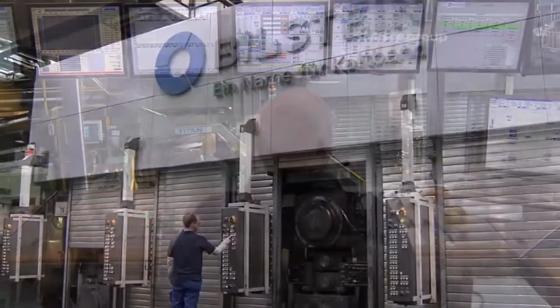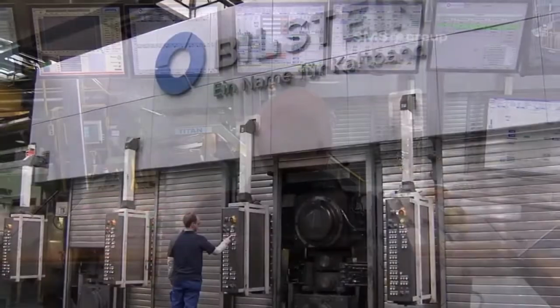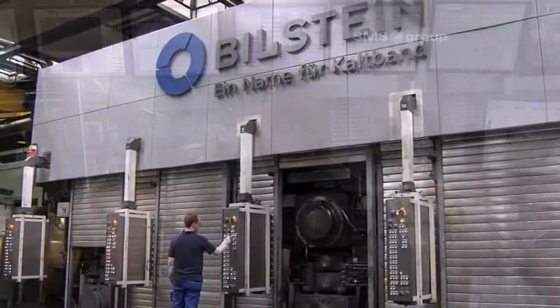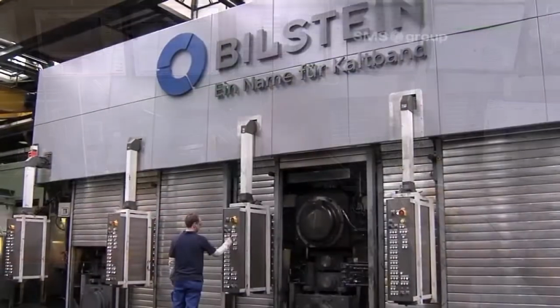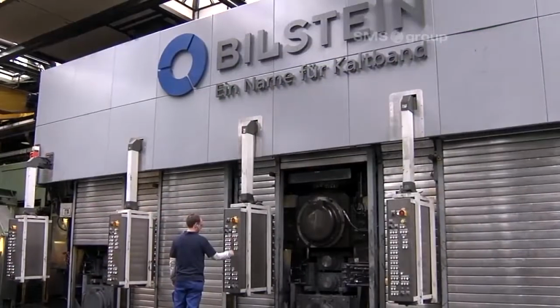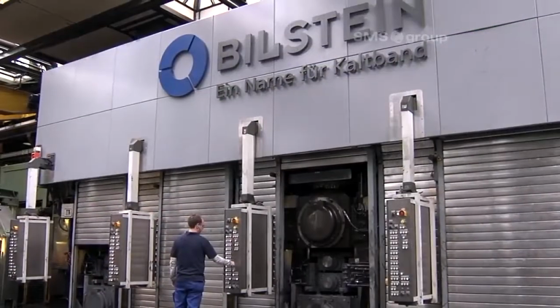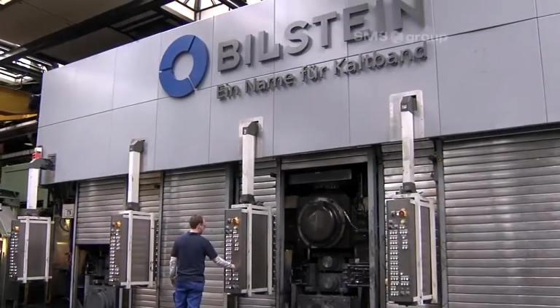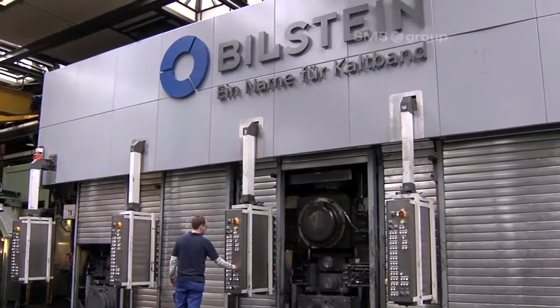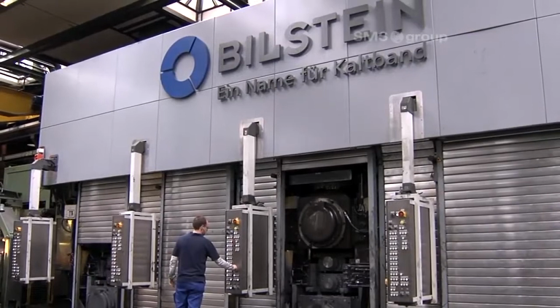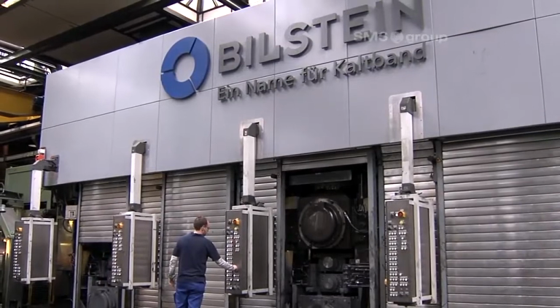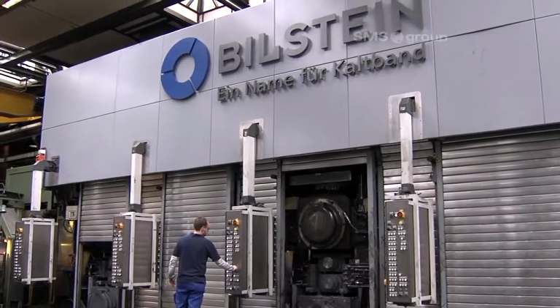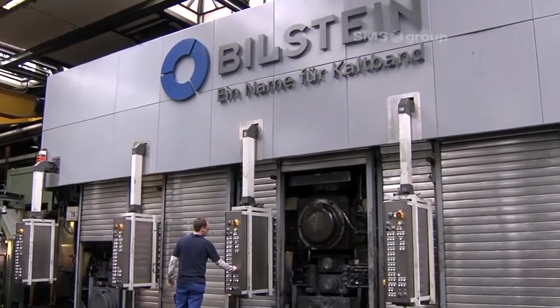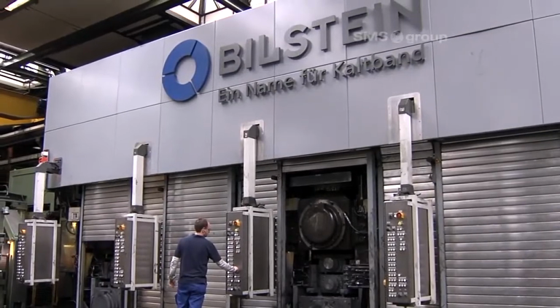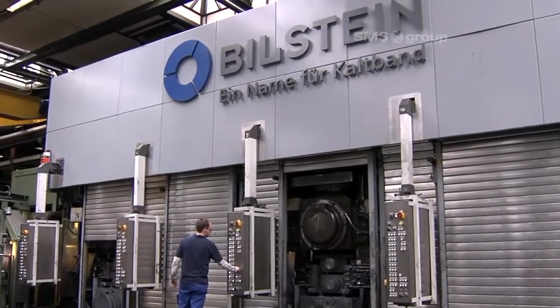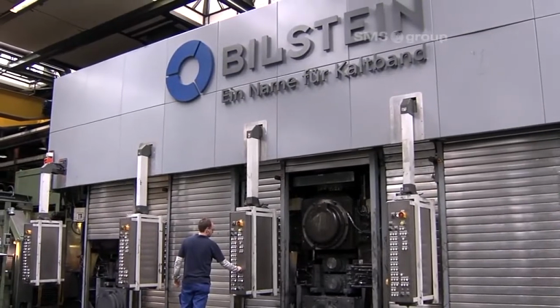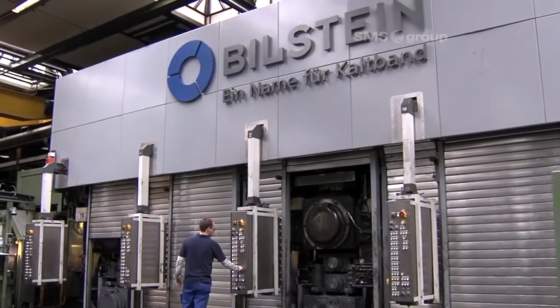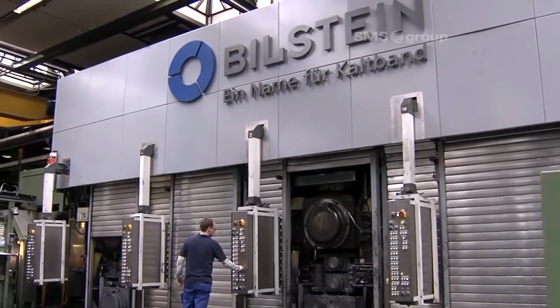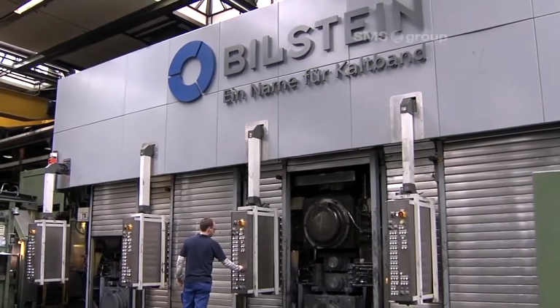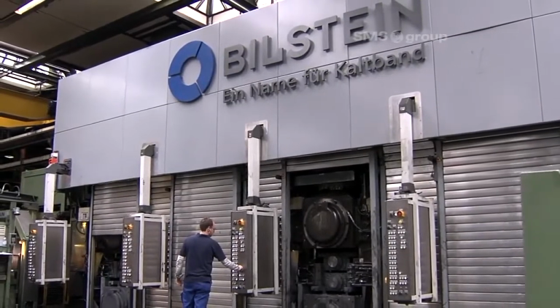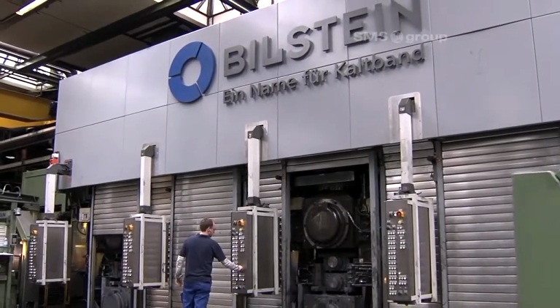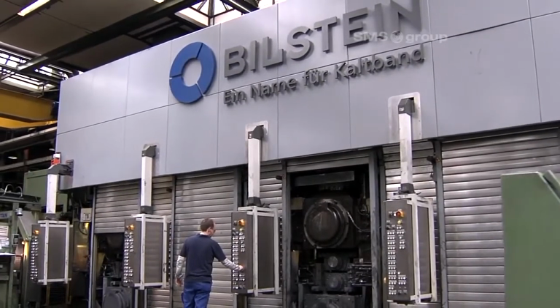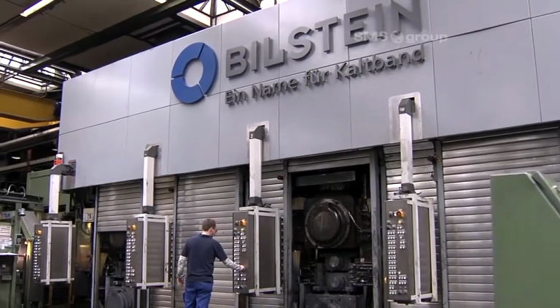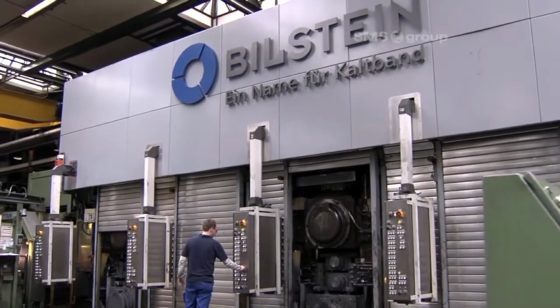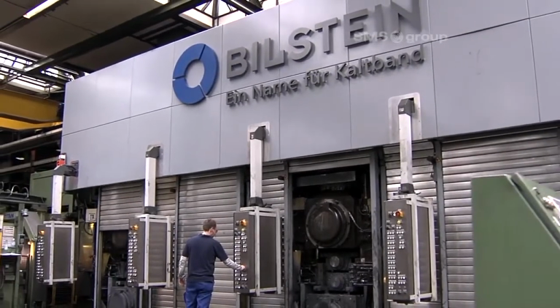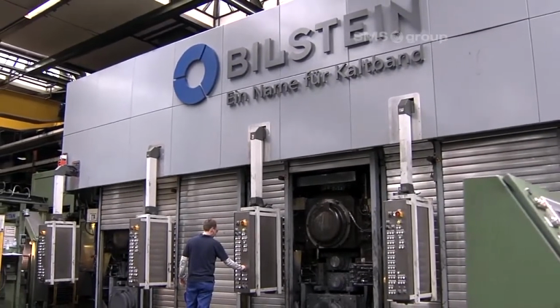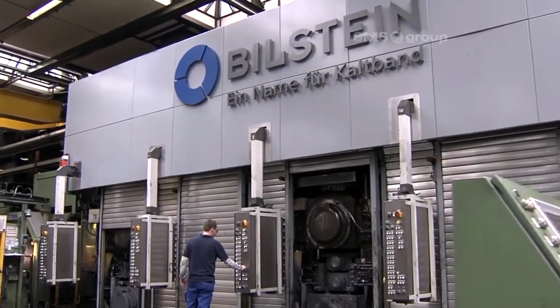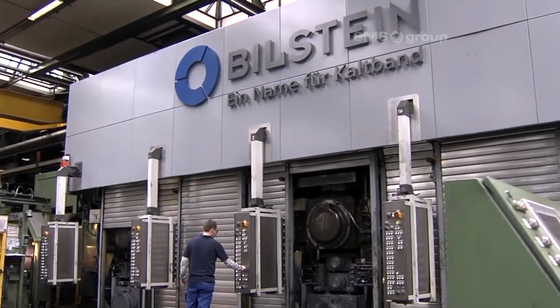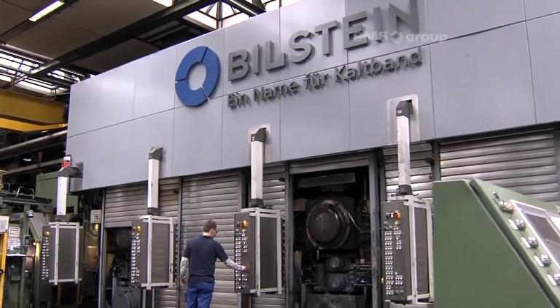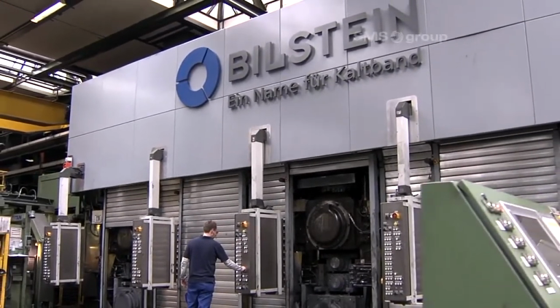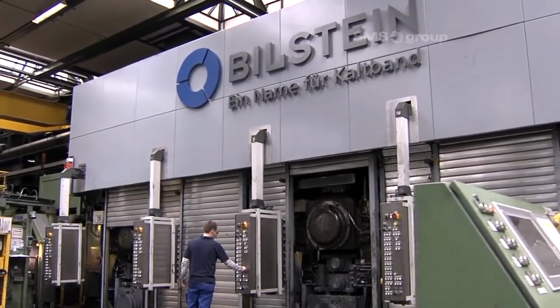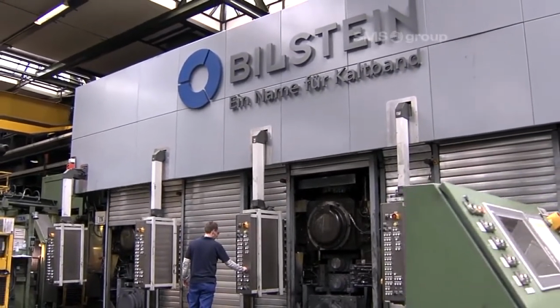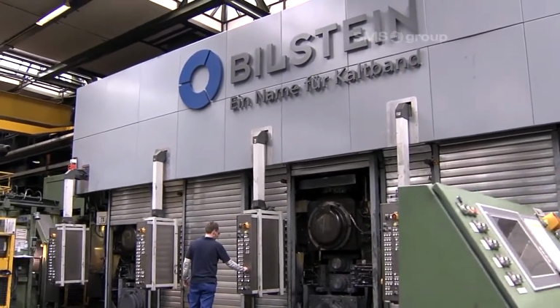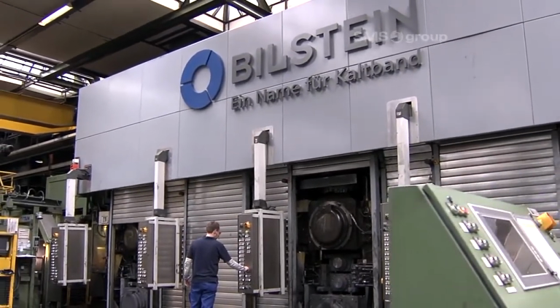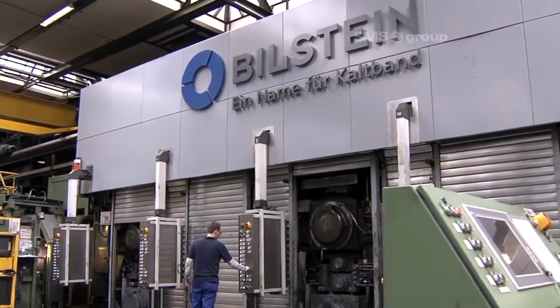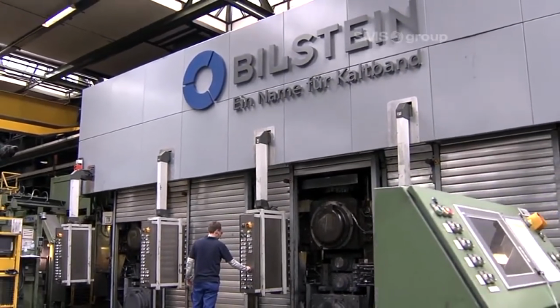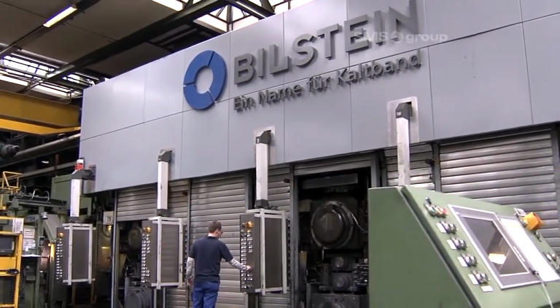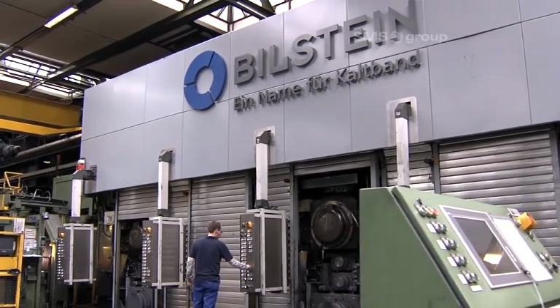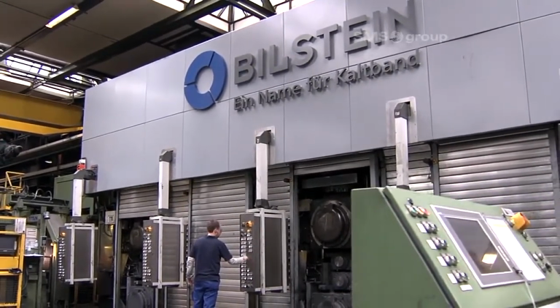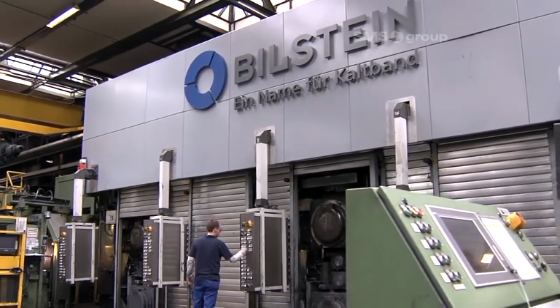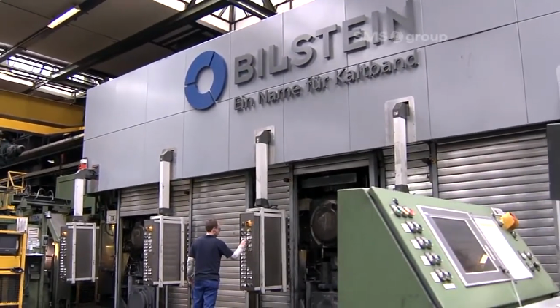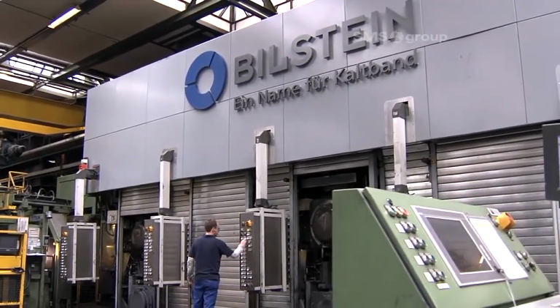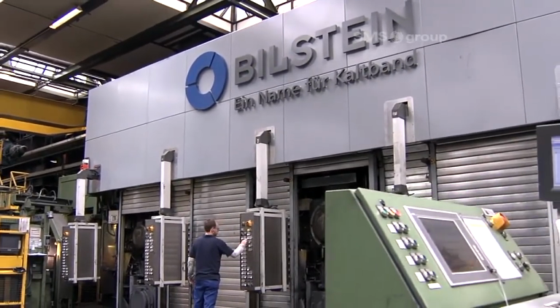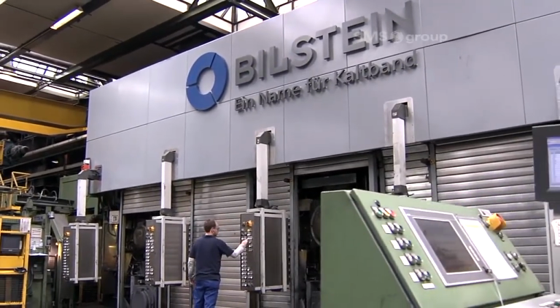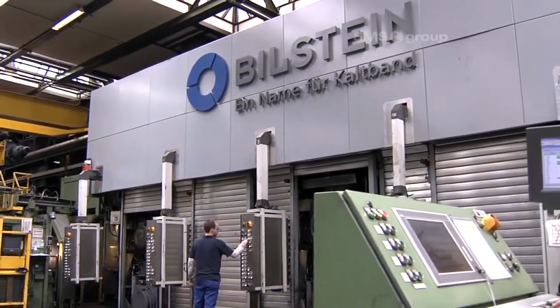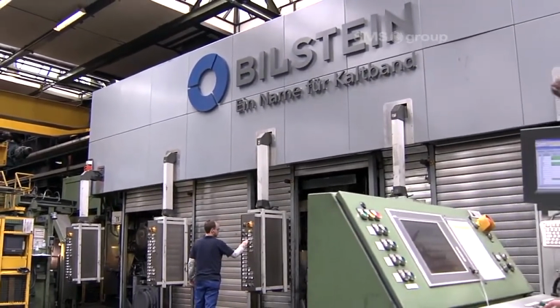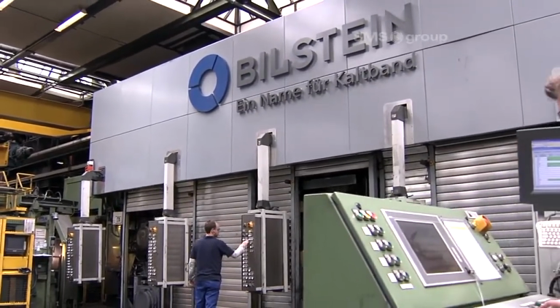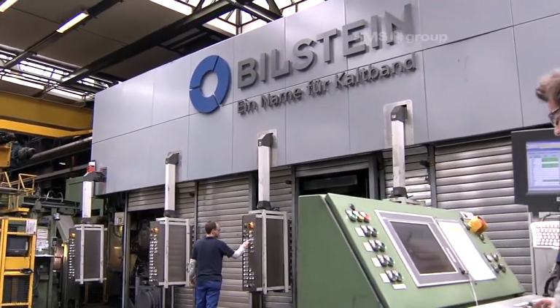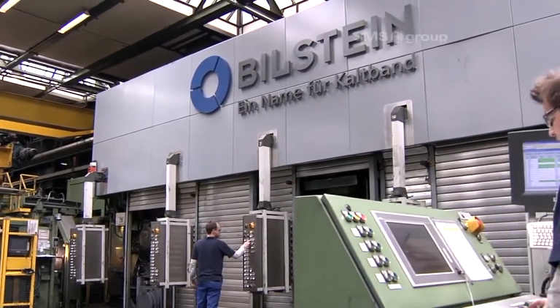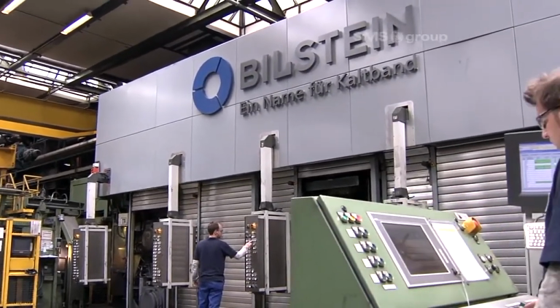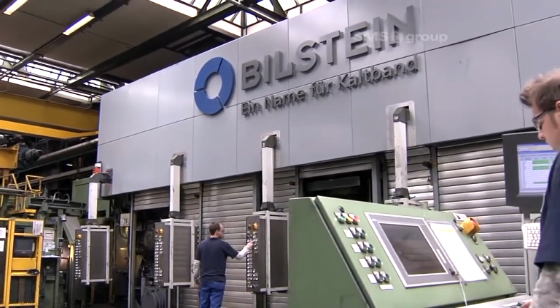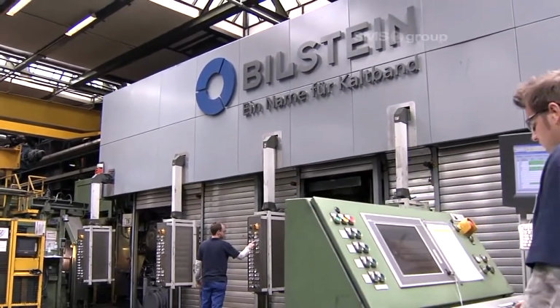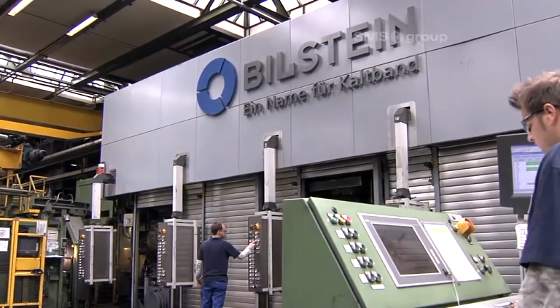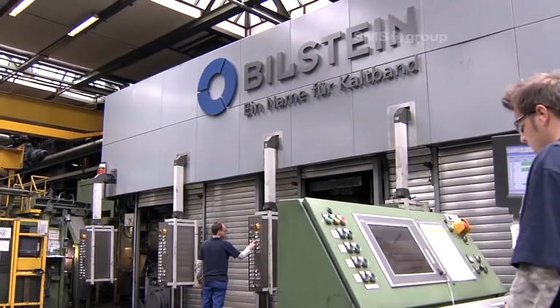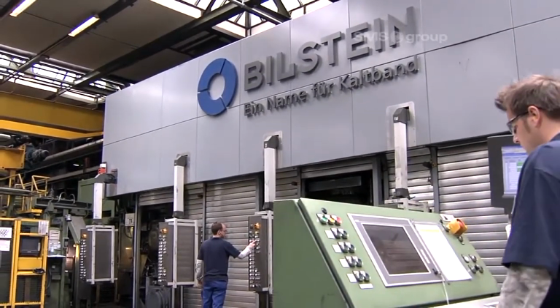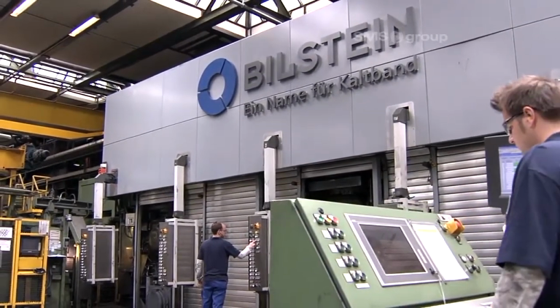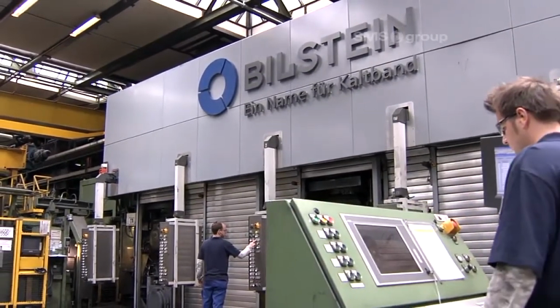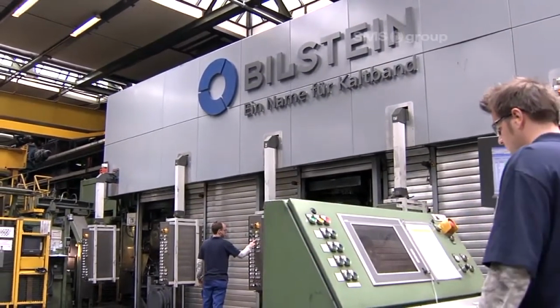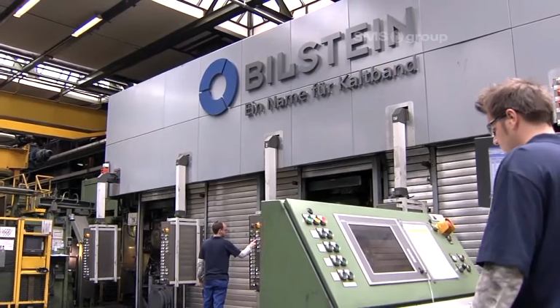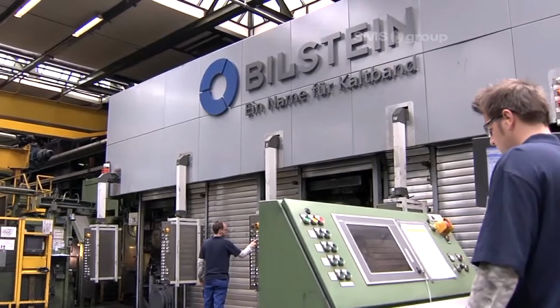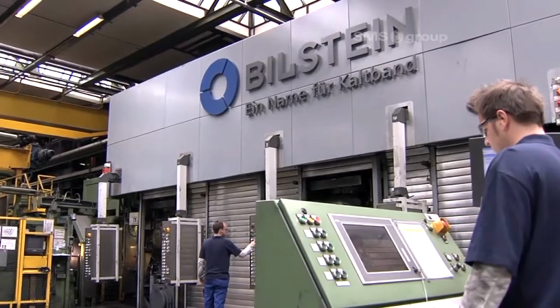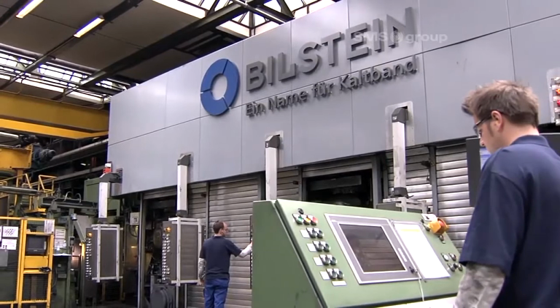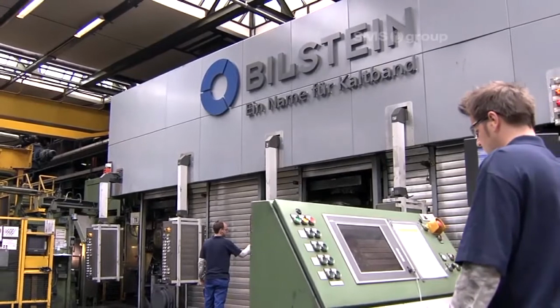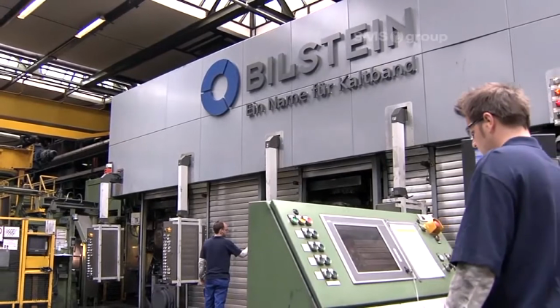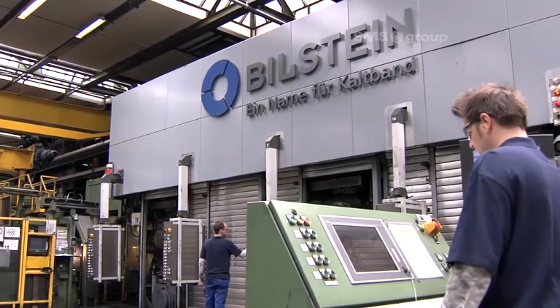By using a step-by-step approach, the schedule was maintained and downtimes were minimized.